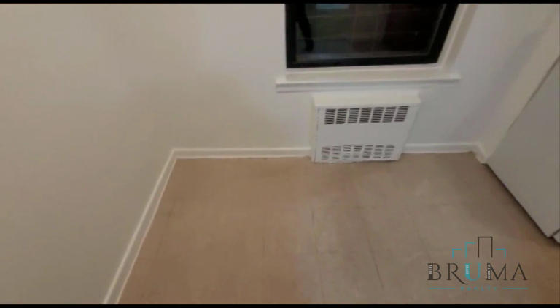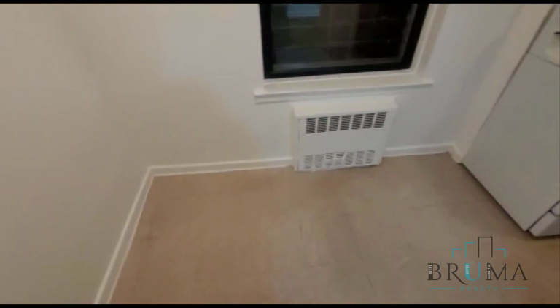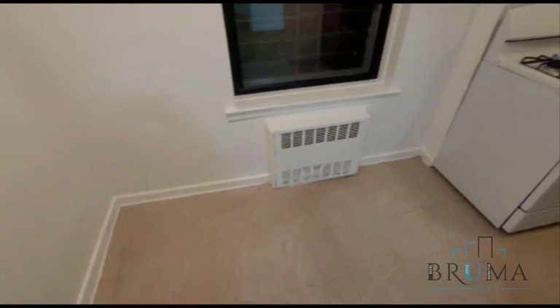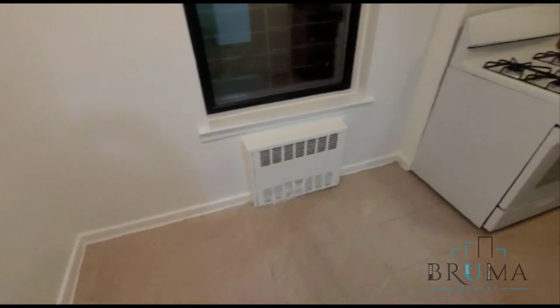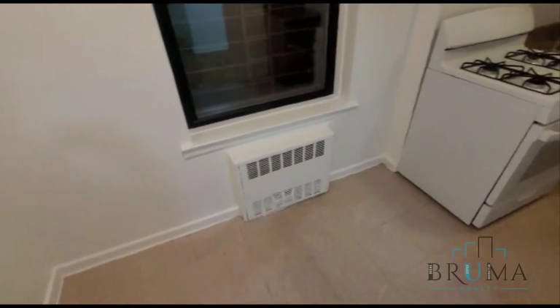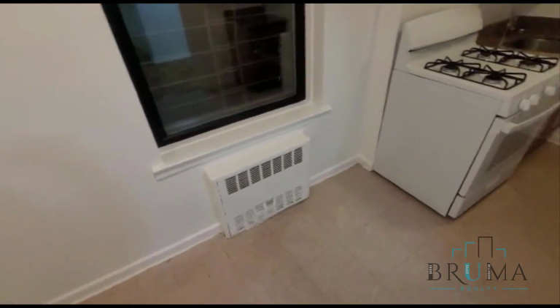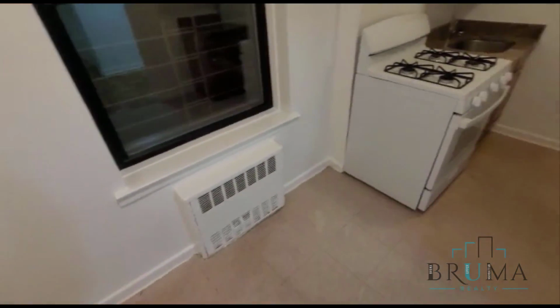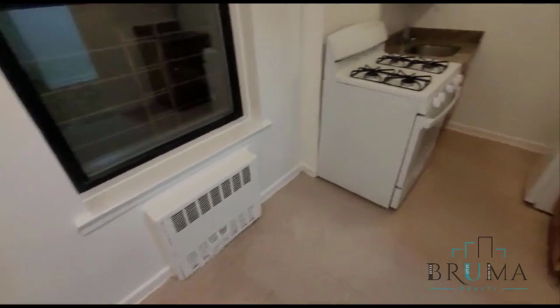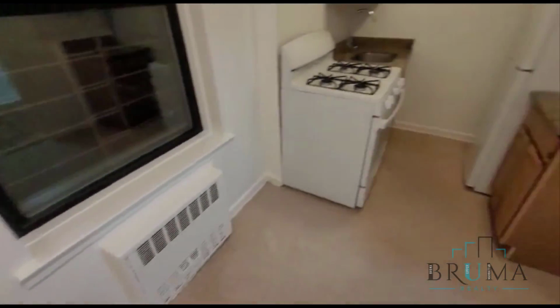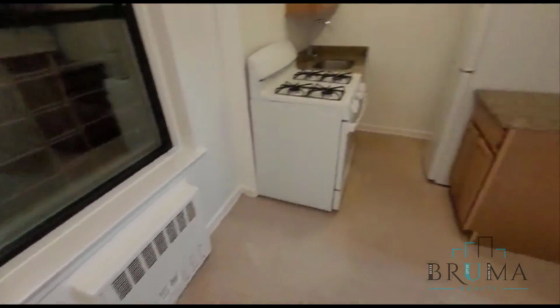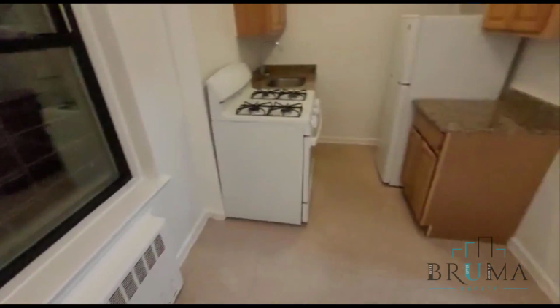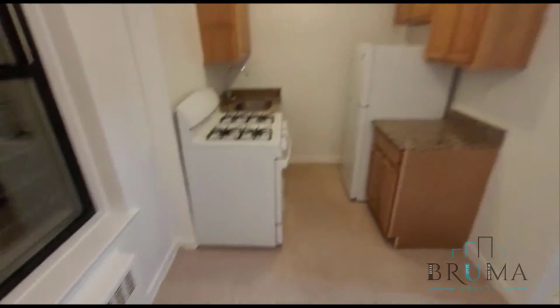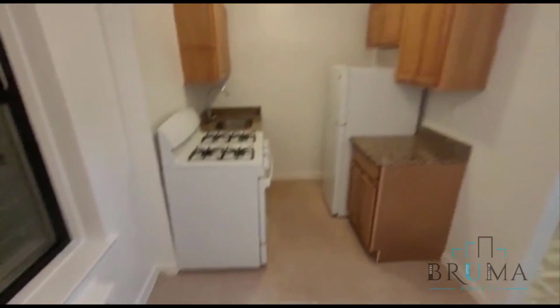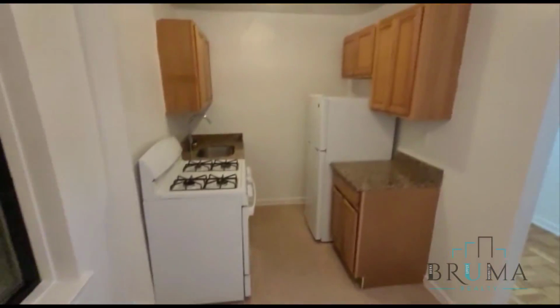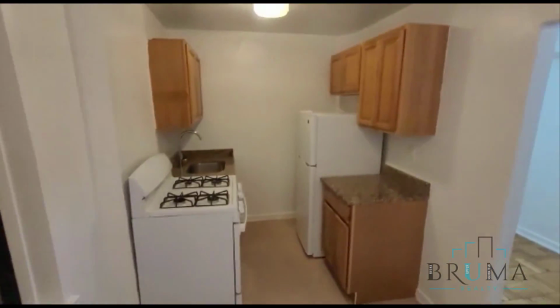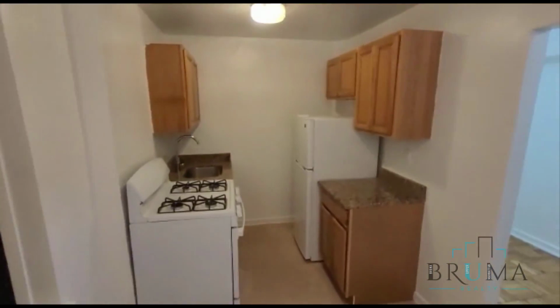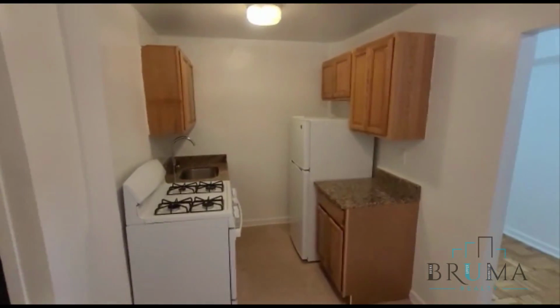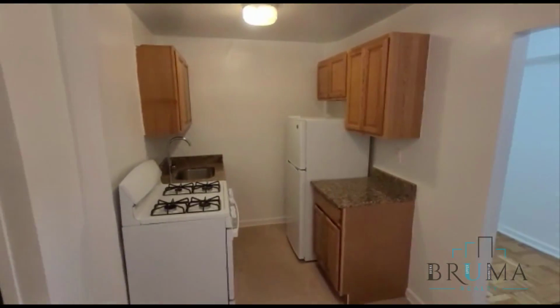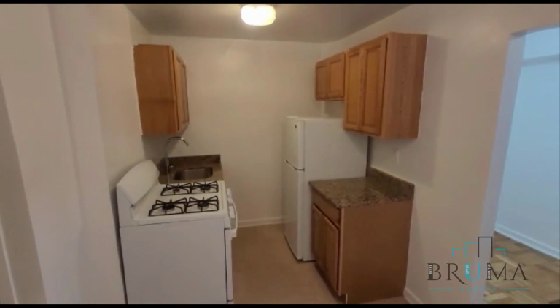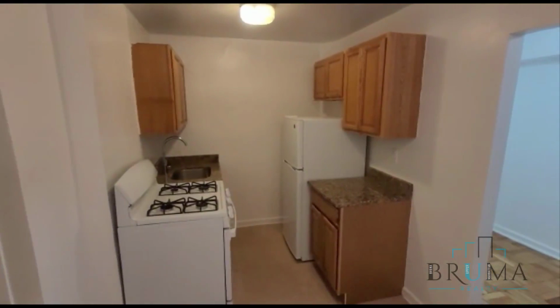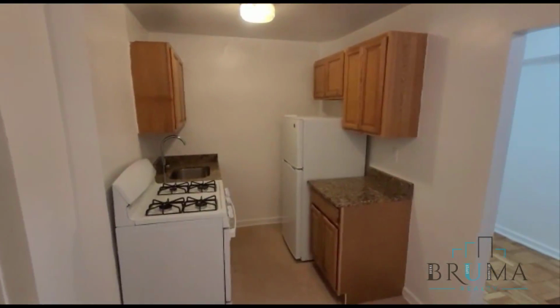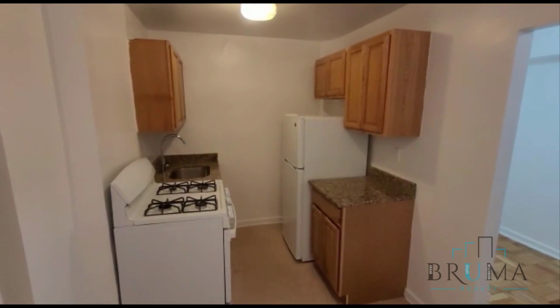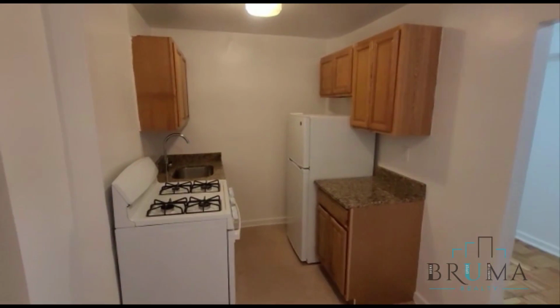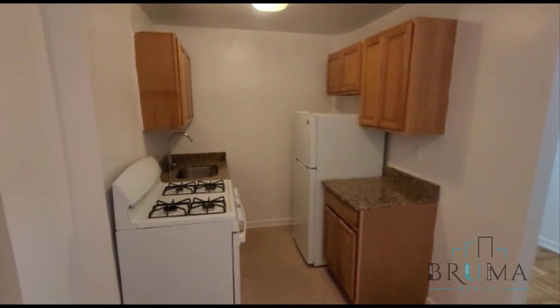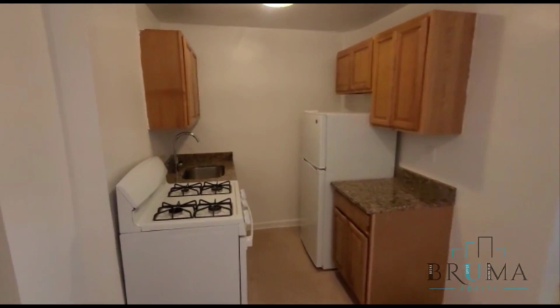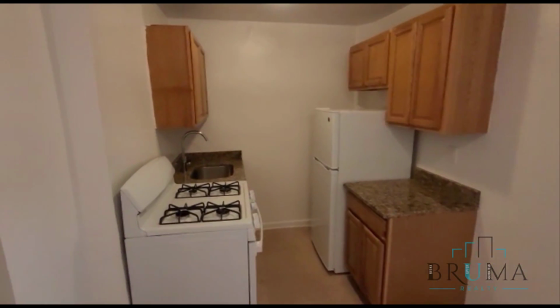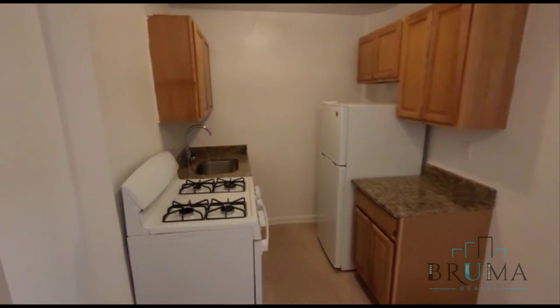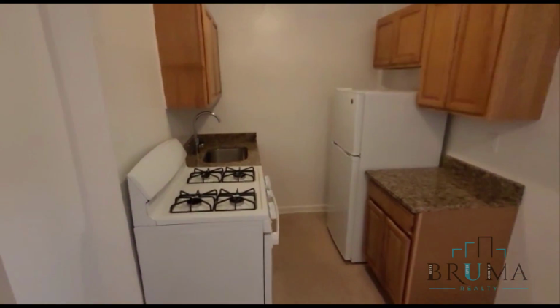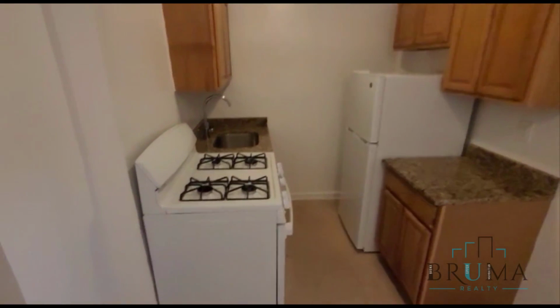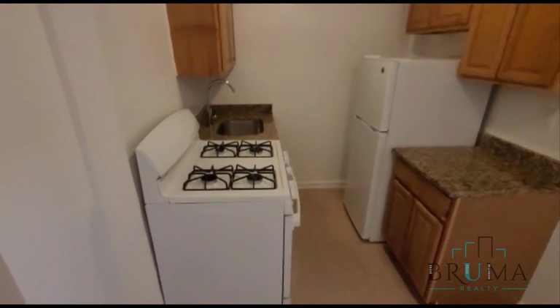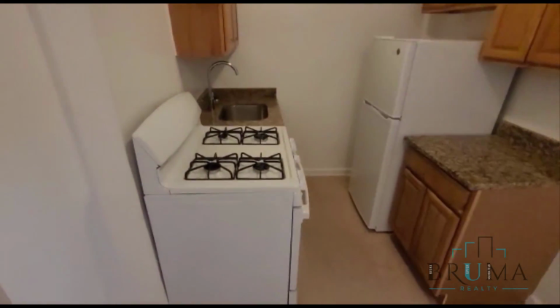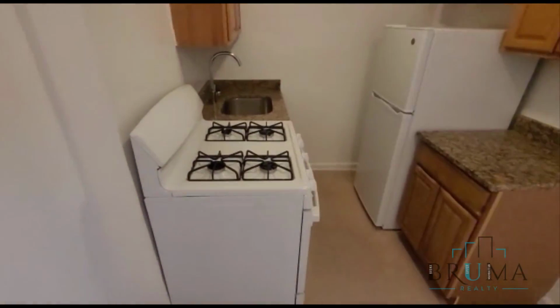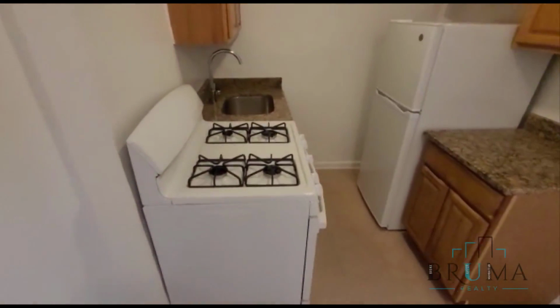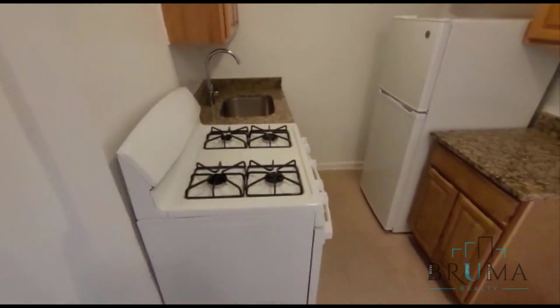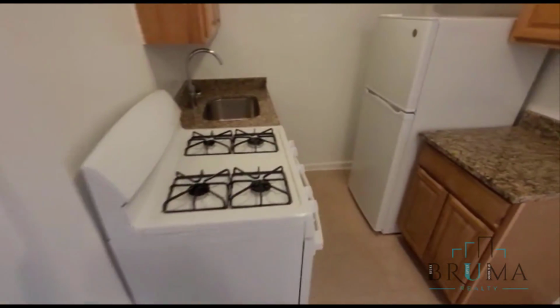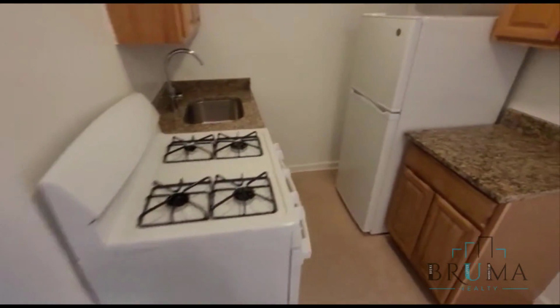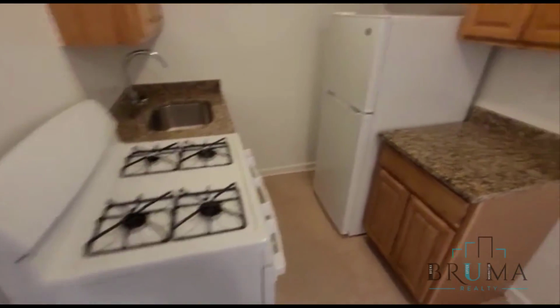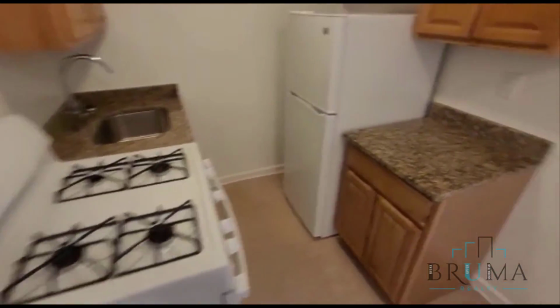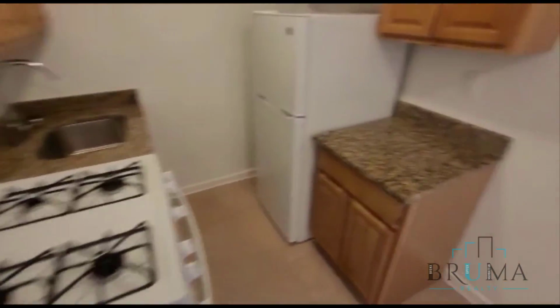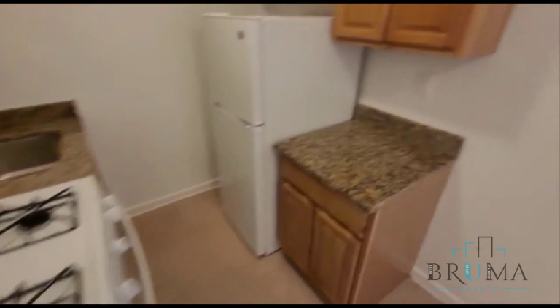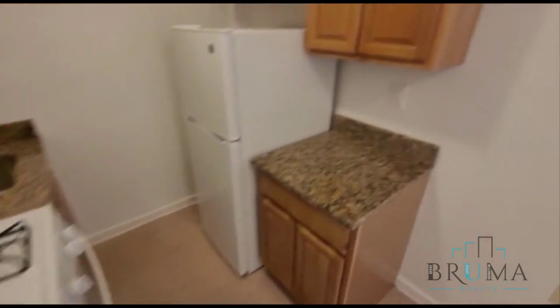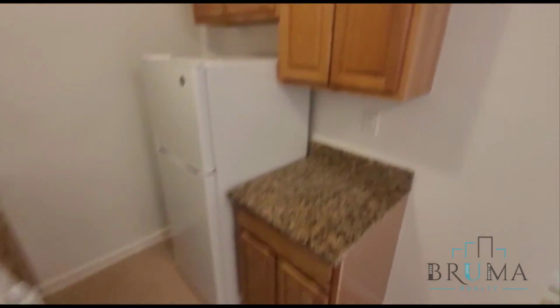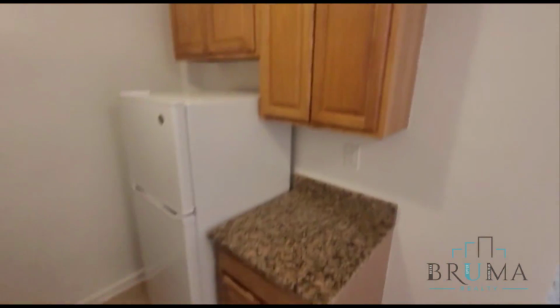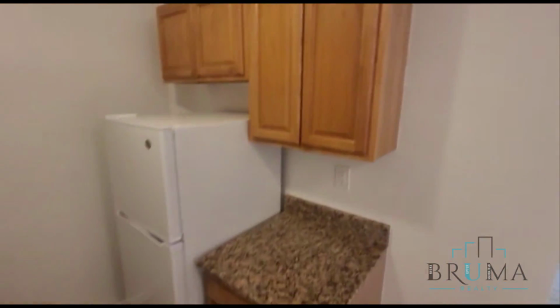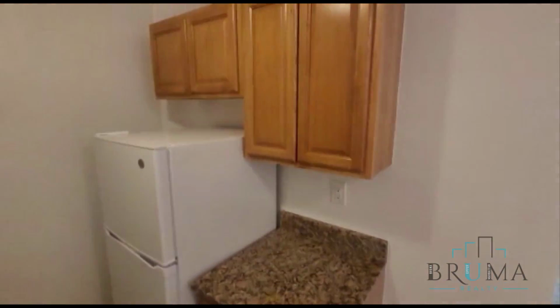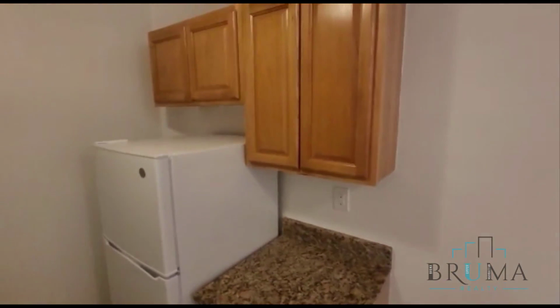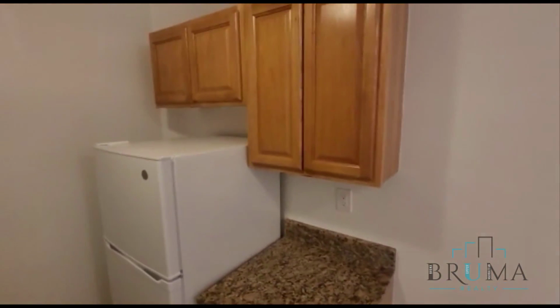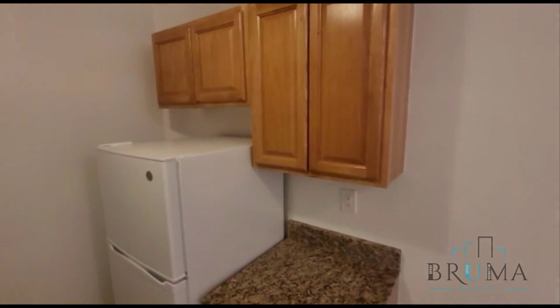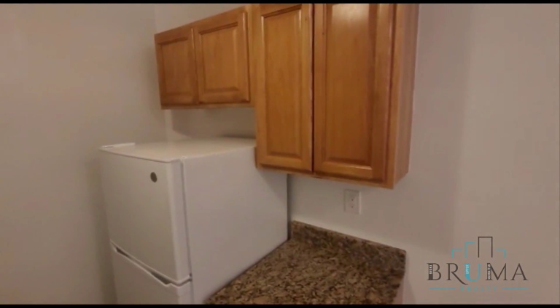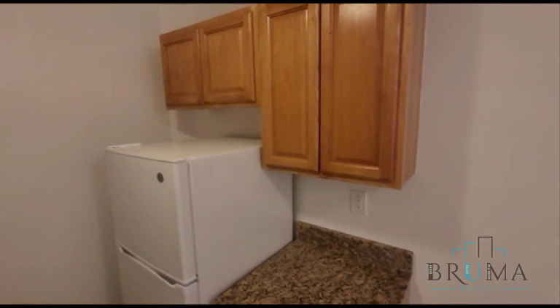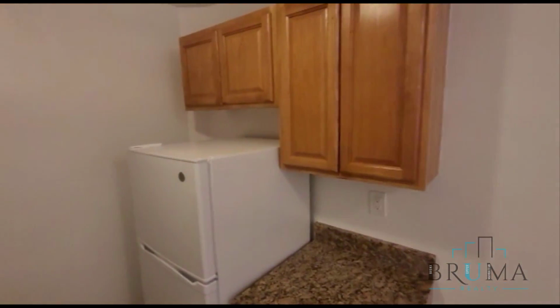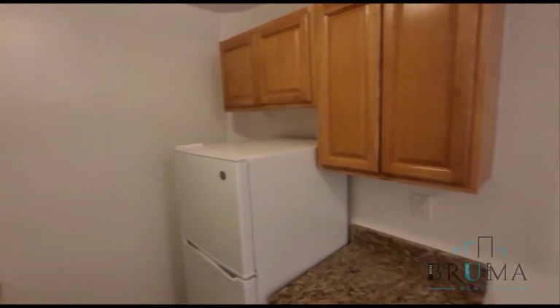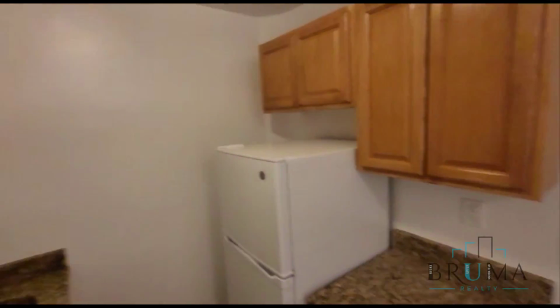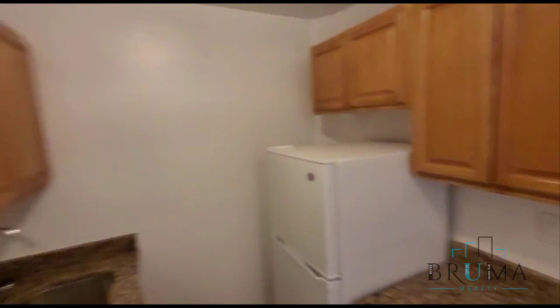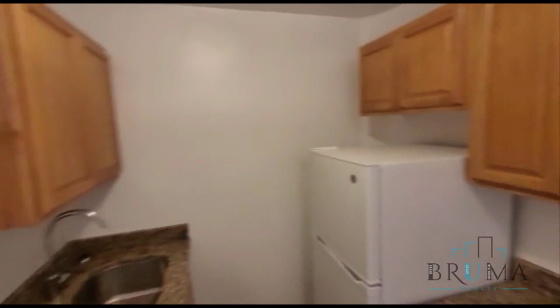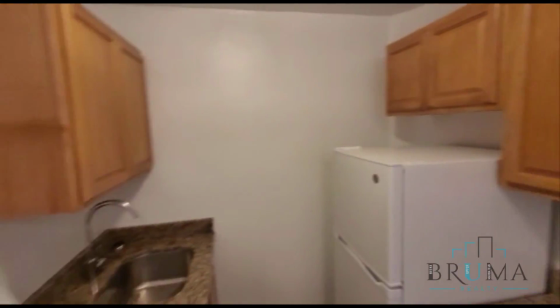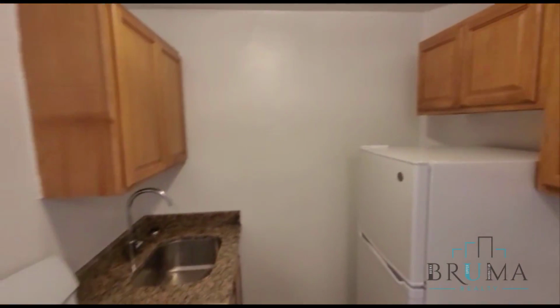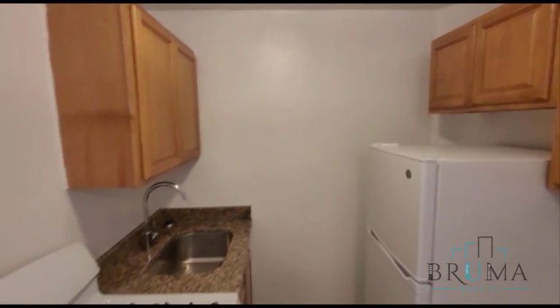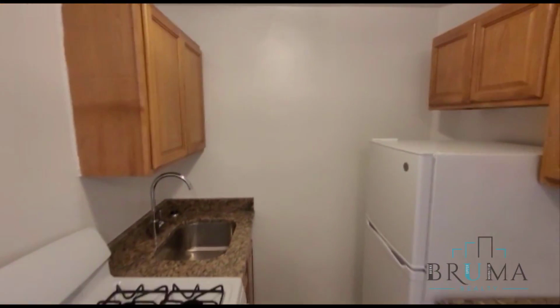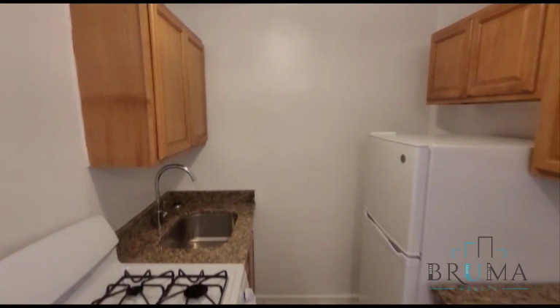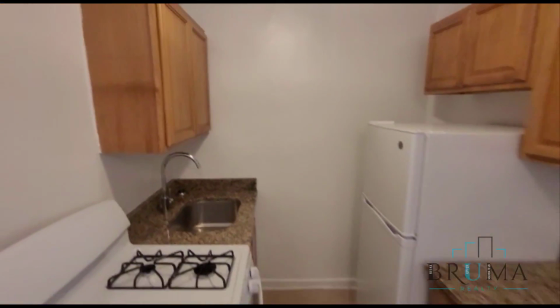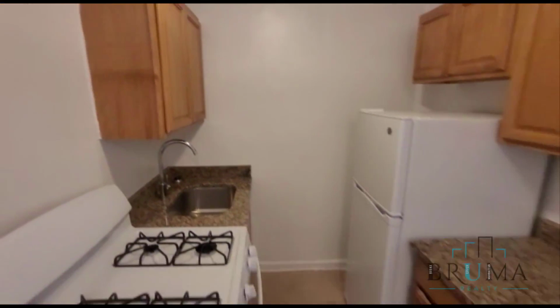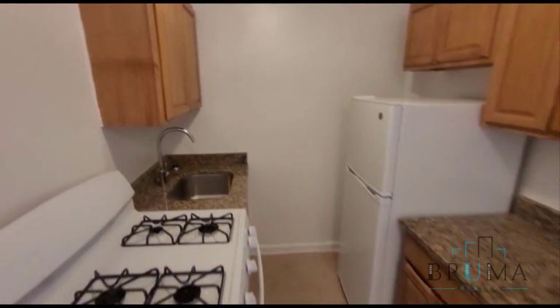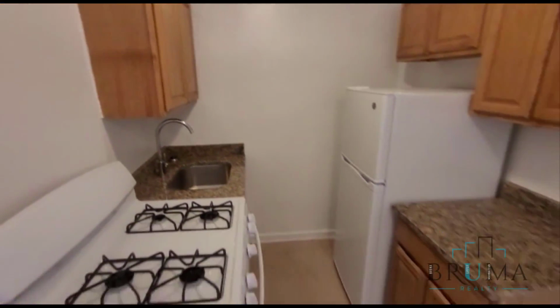Nice and spacious. Appliances are brand new — got your gas oven, brand new cabinets, and countertops.